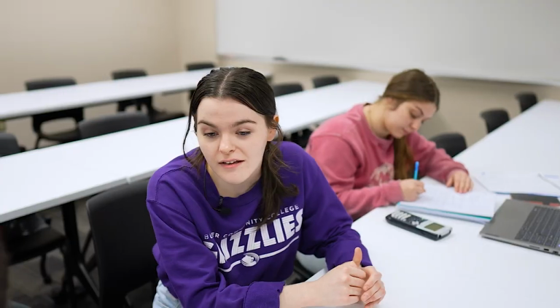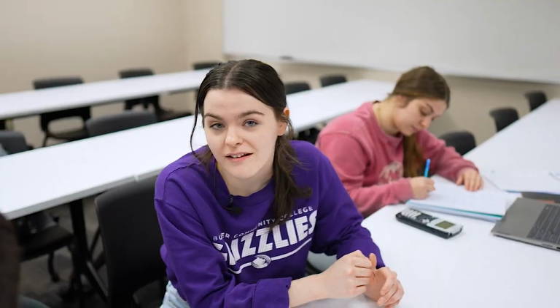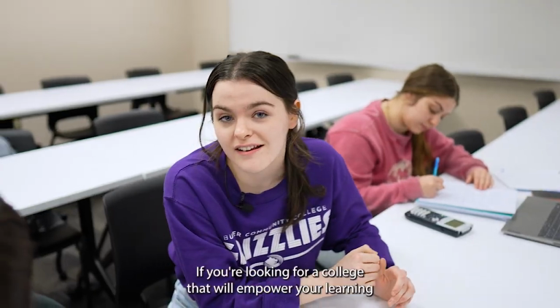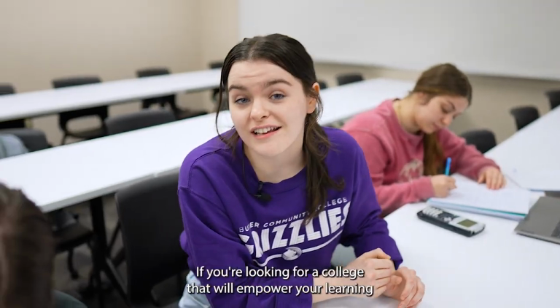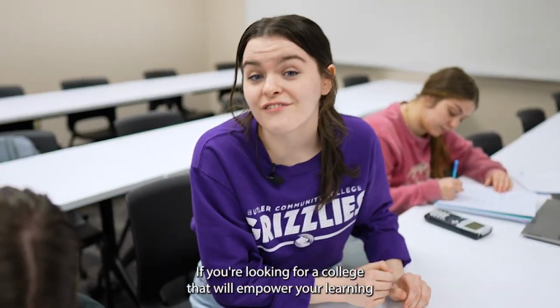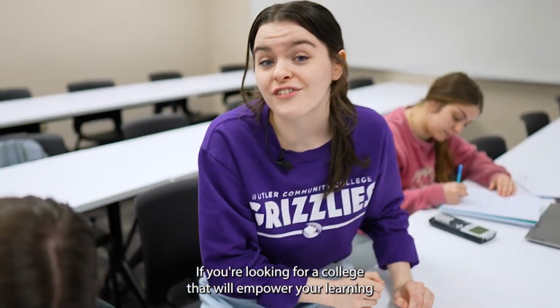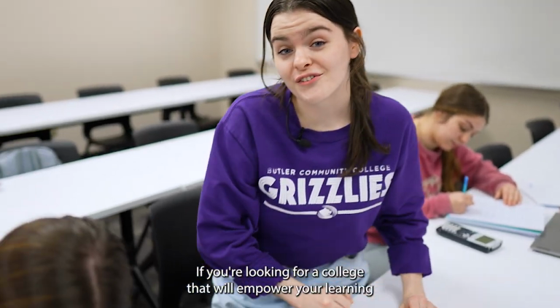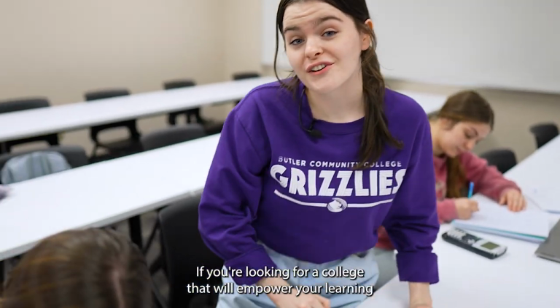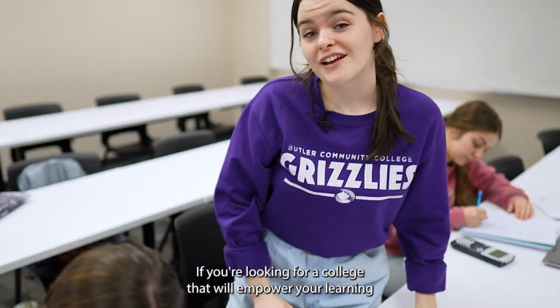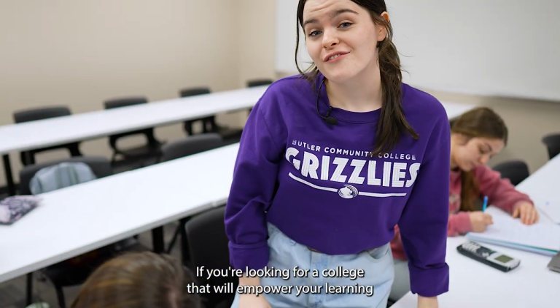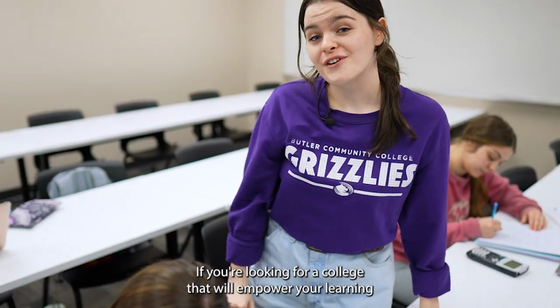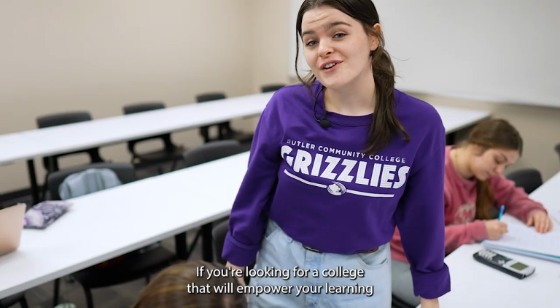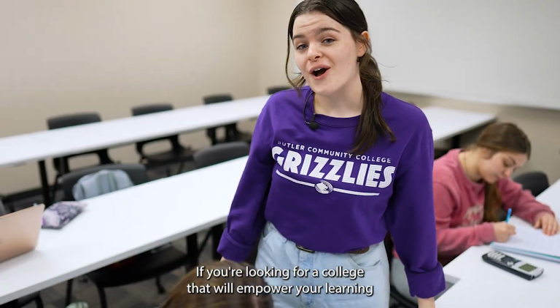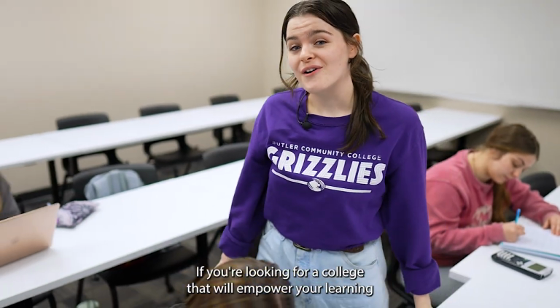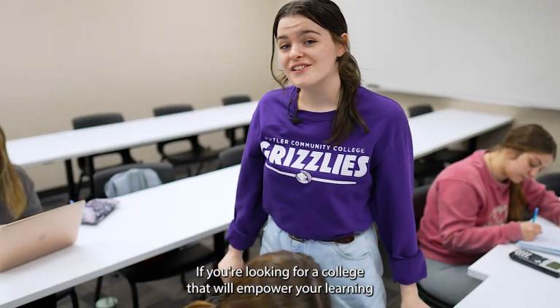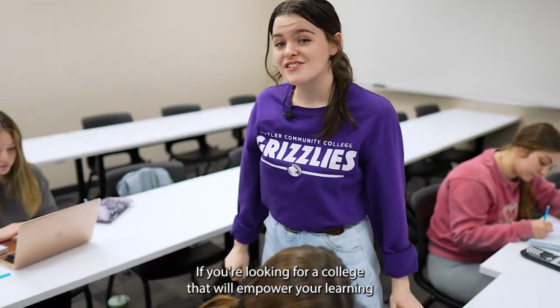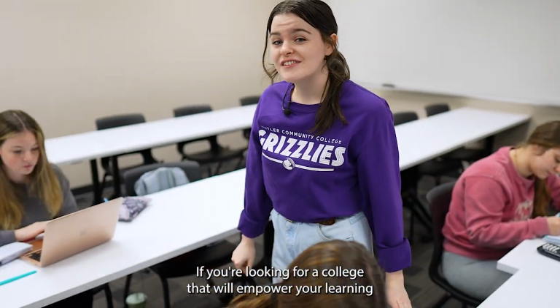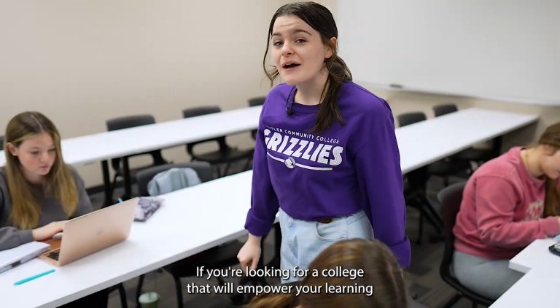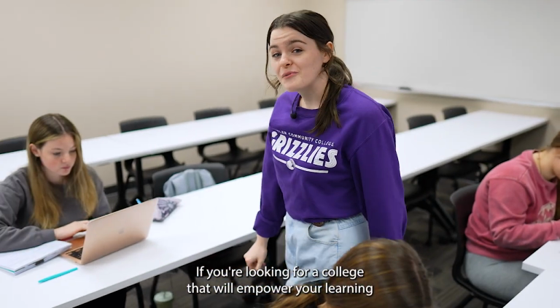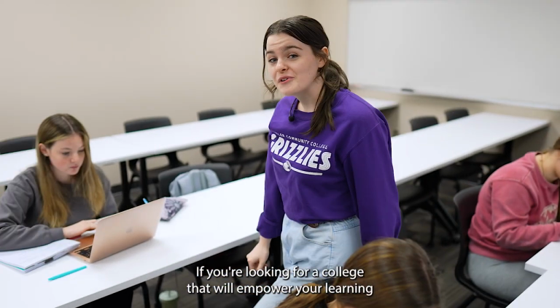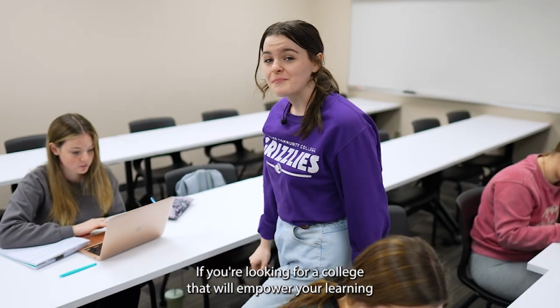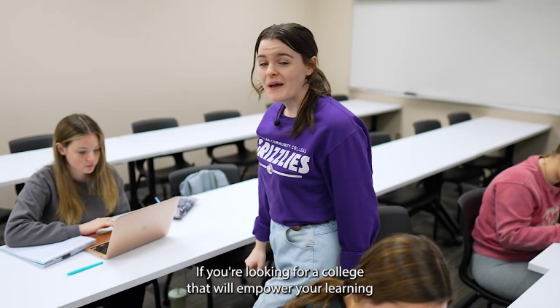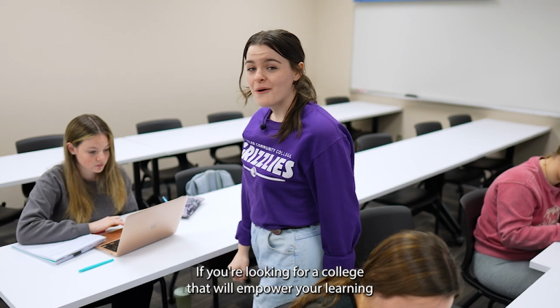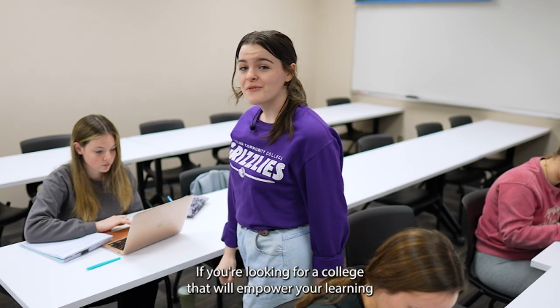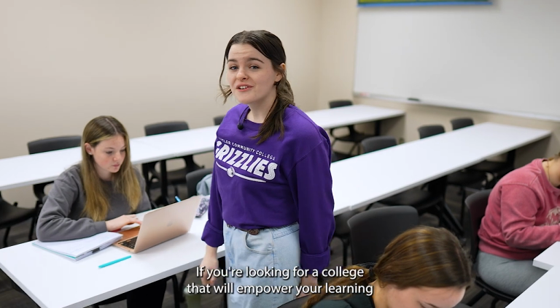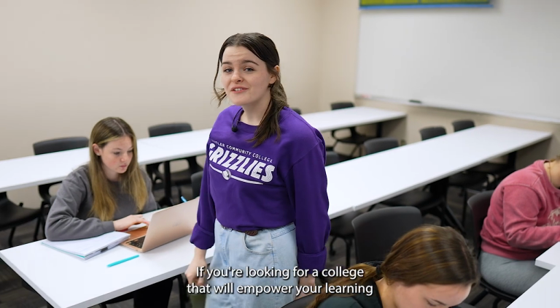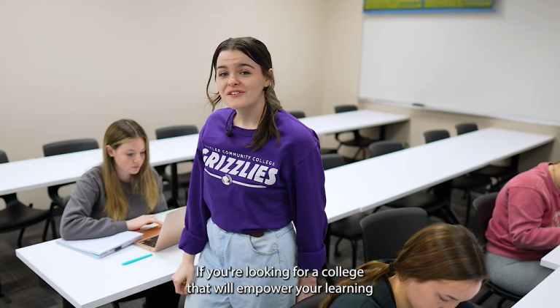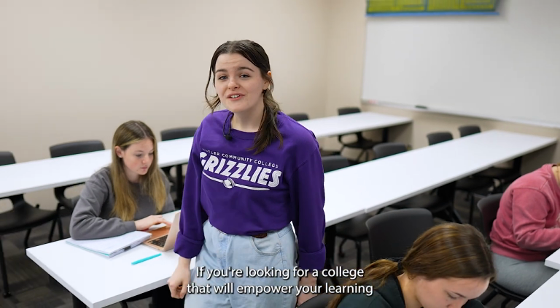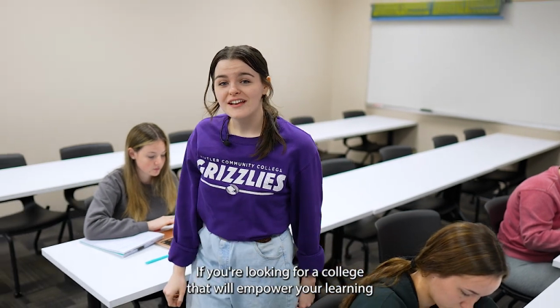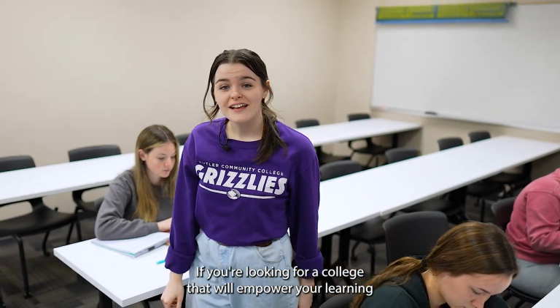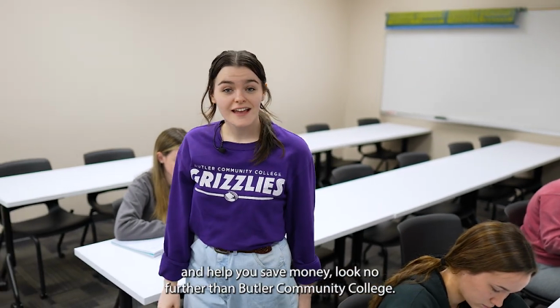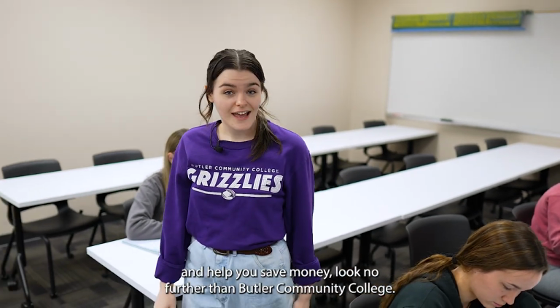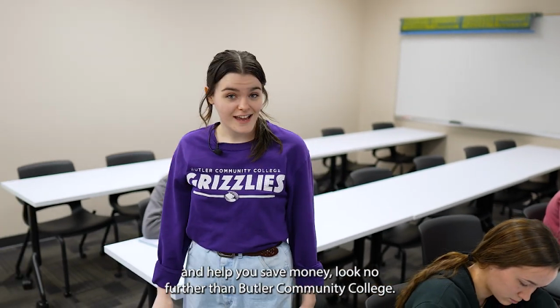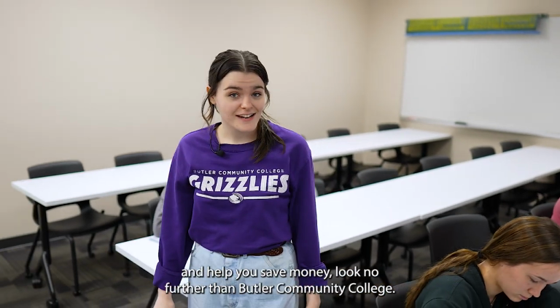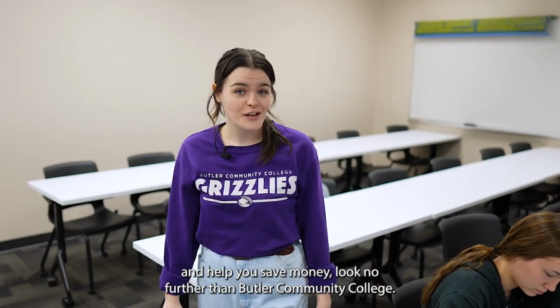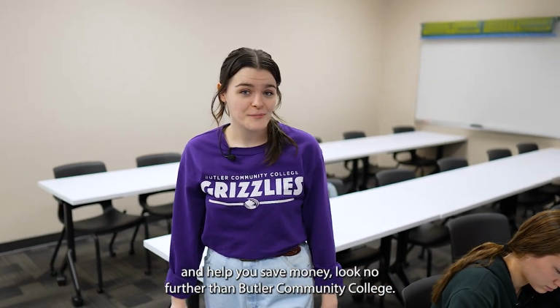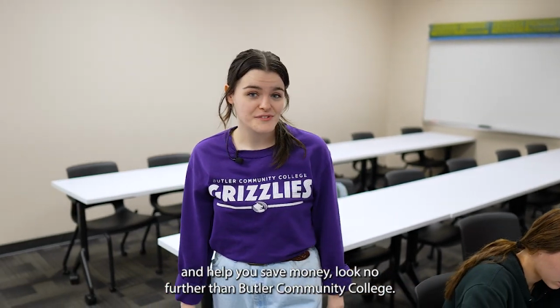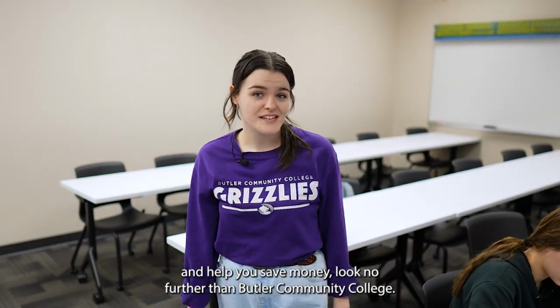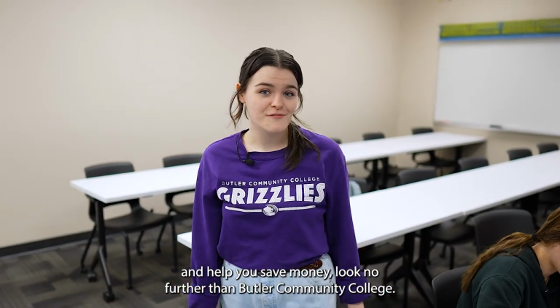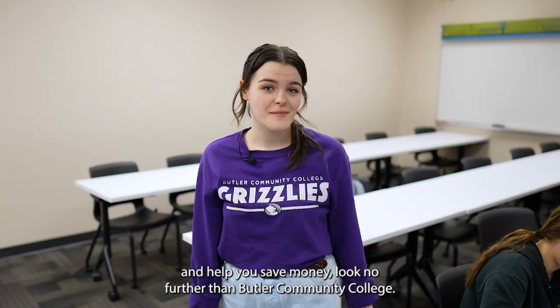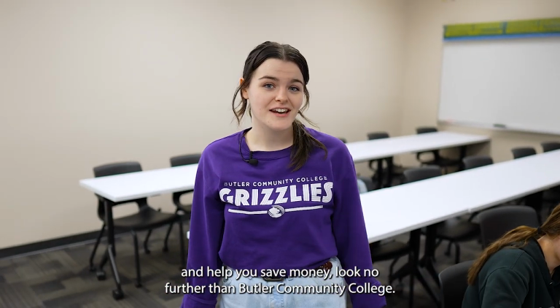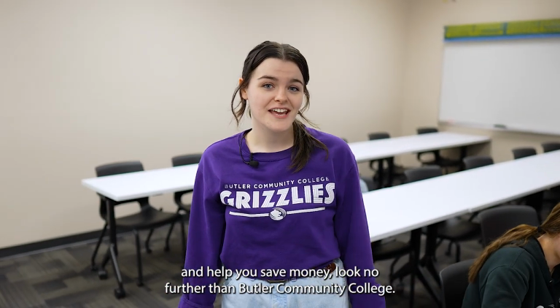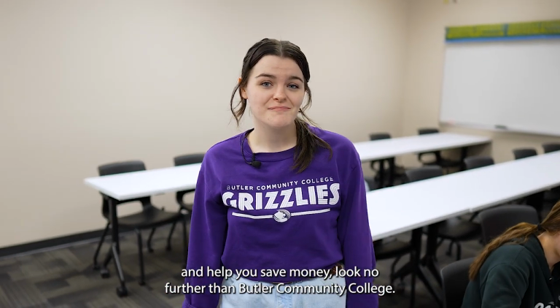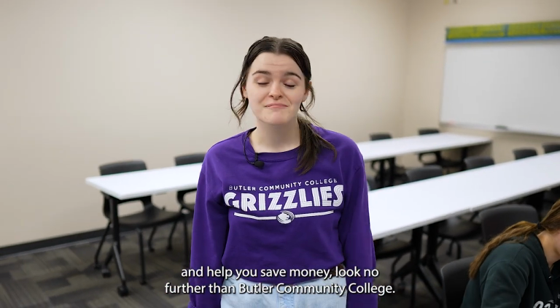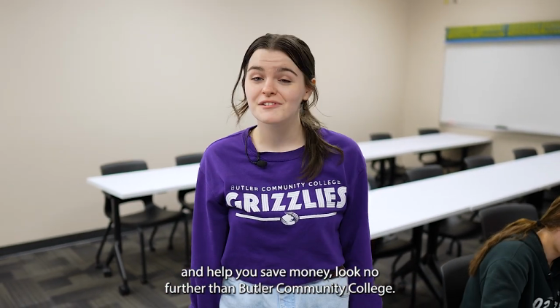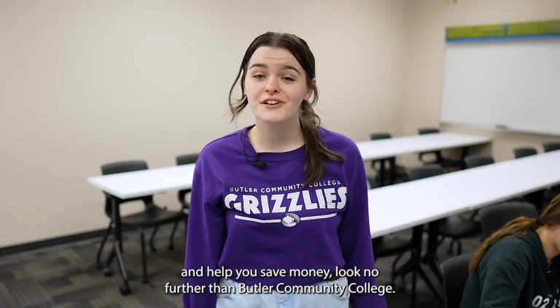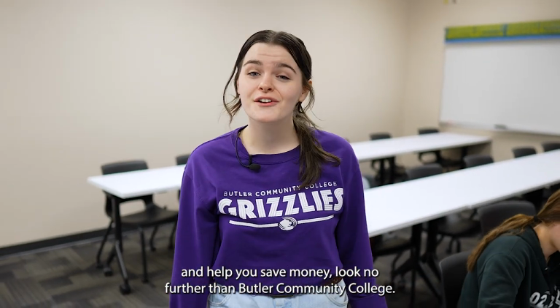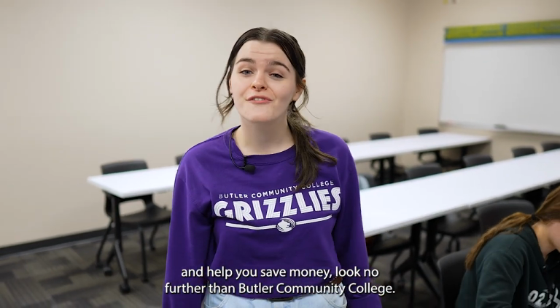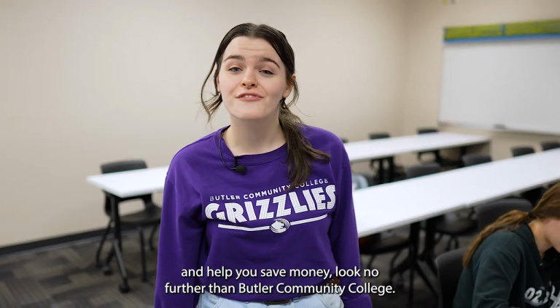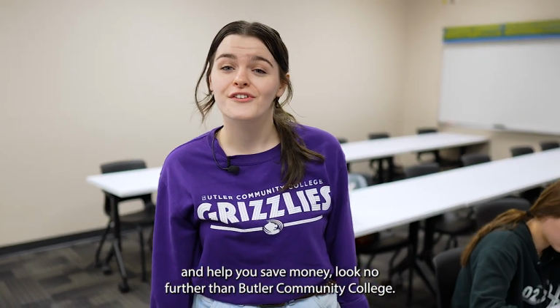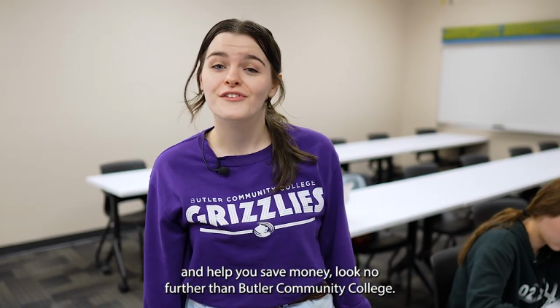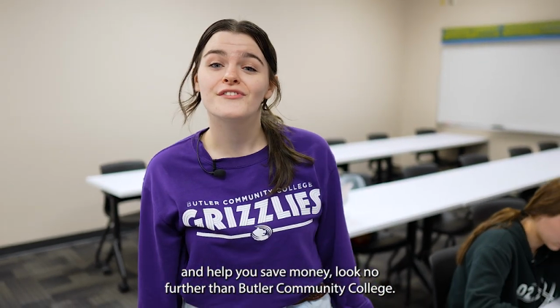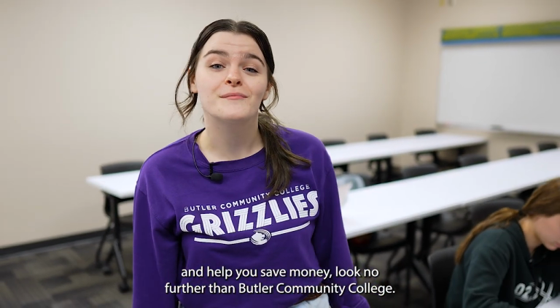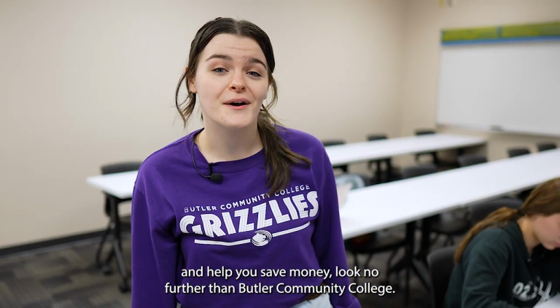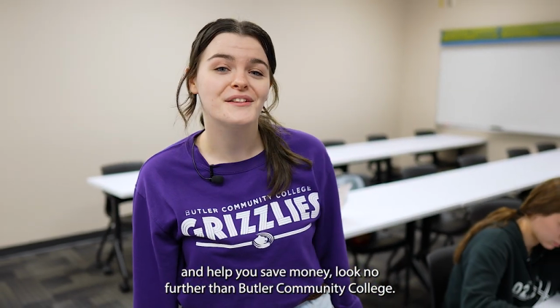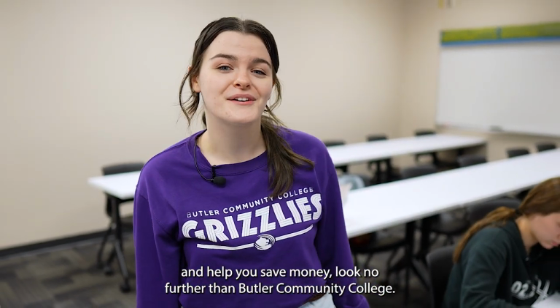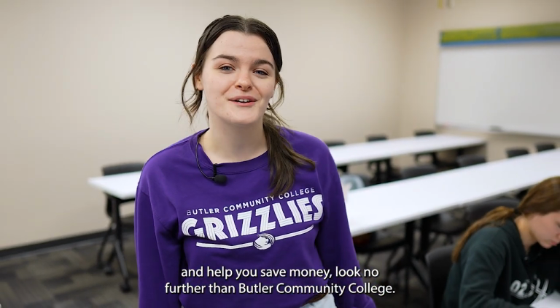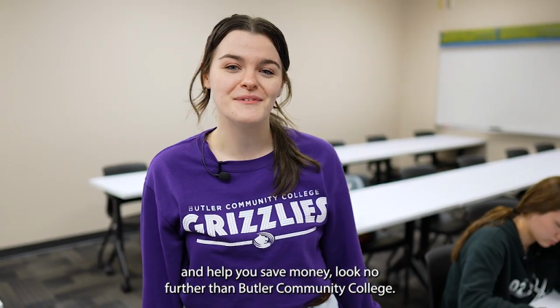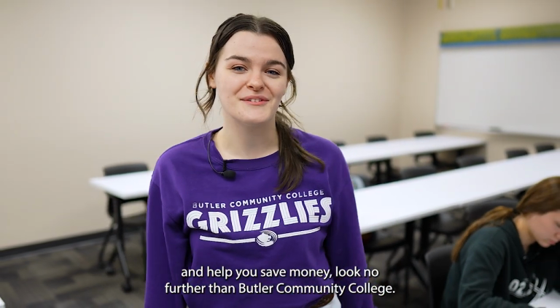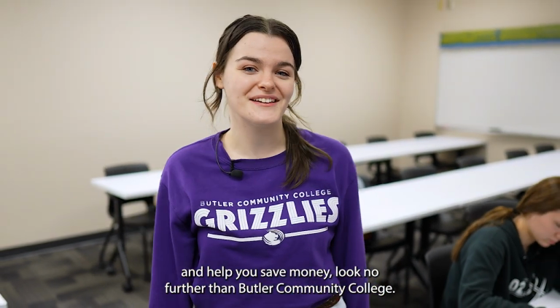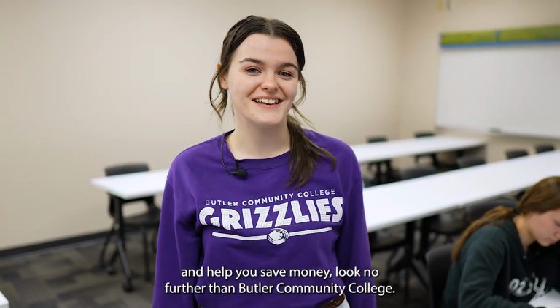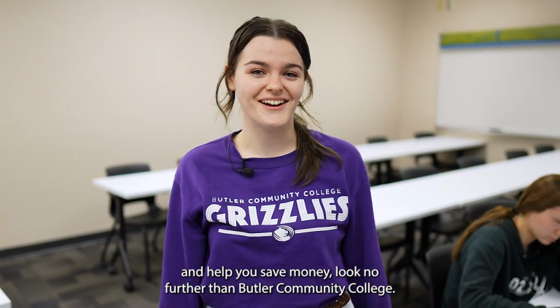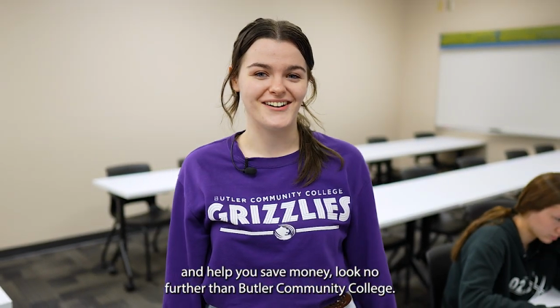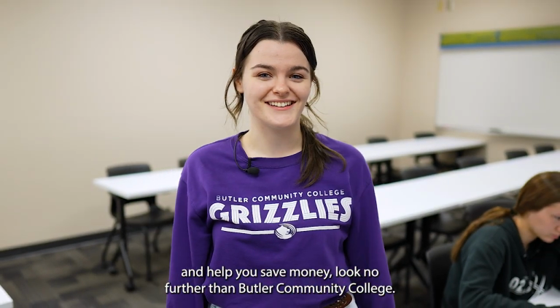If you're looking for a college that will empower your learning and help you save money, look no further than Butler Community College.